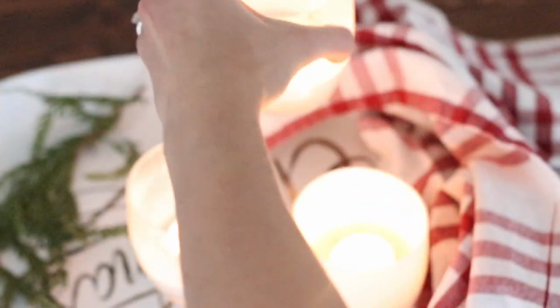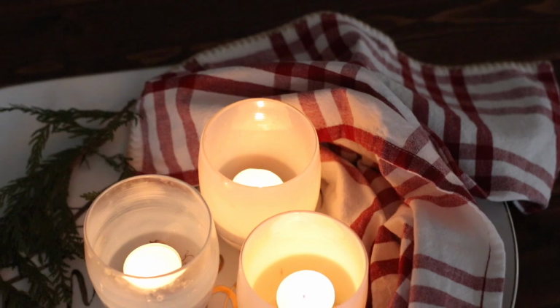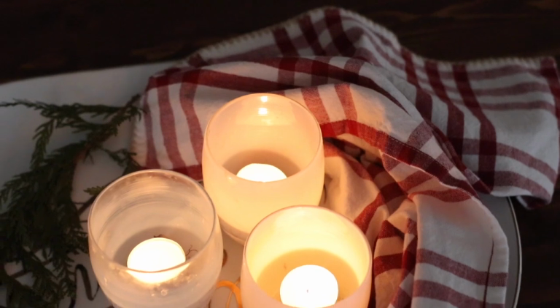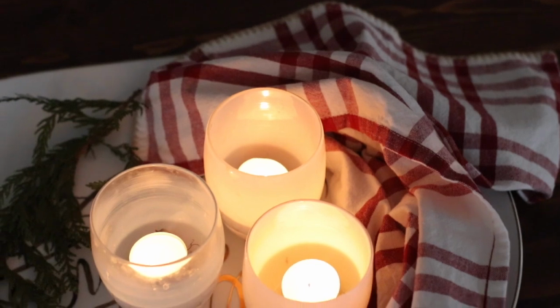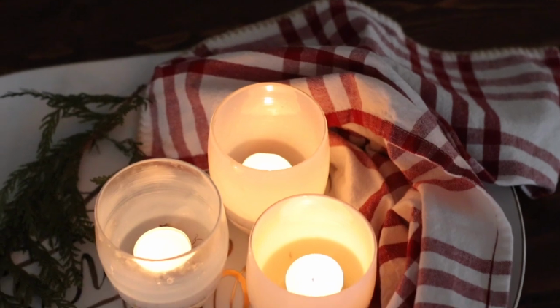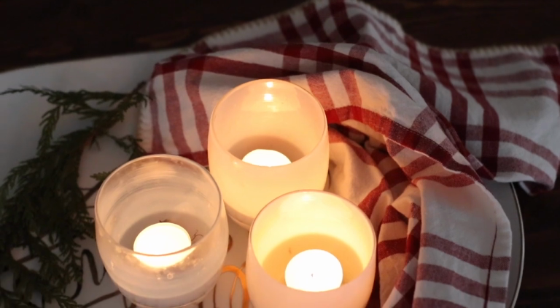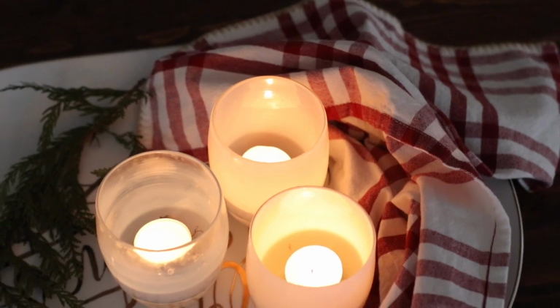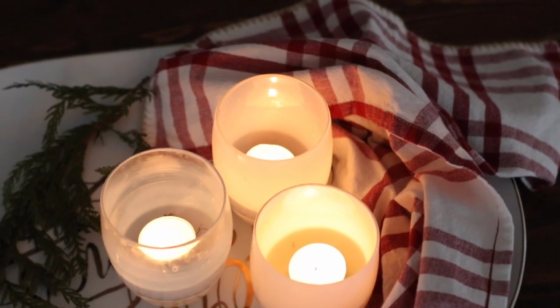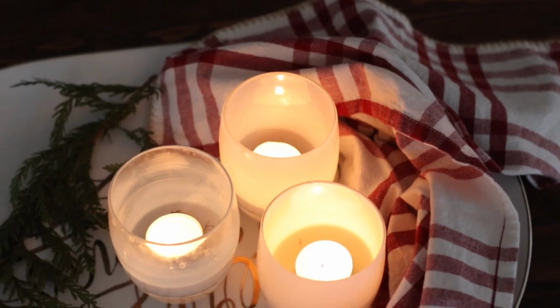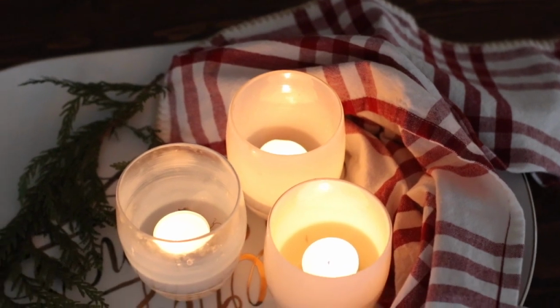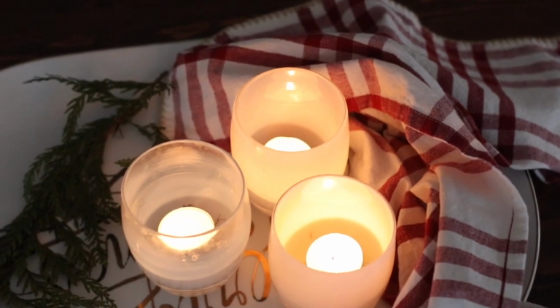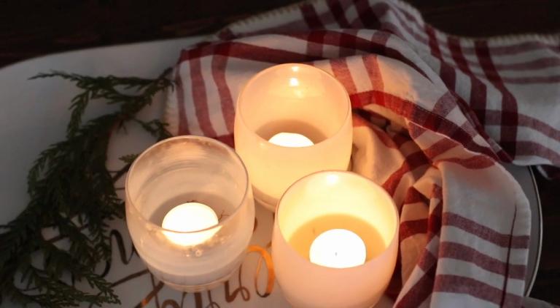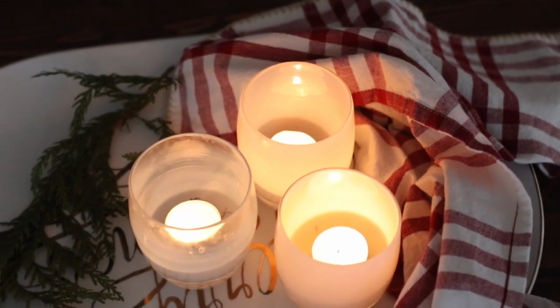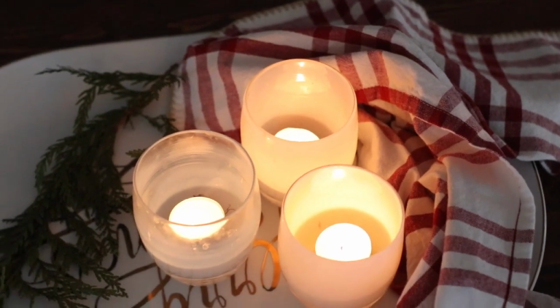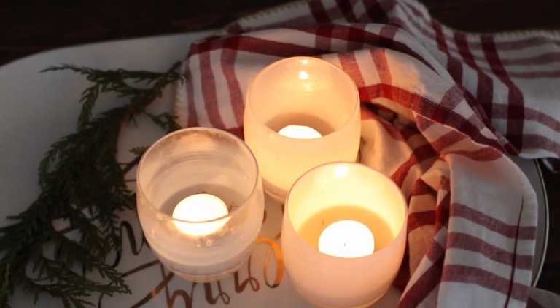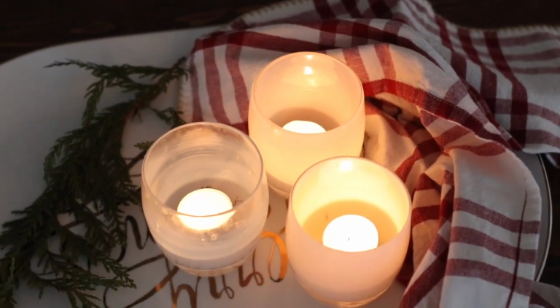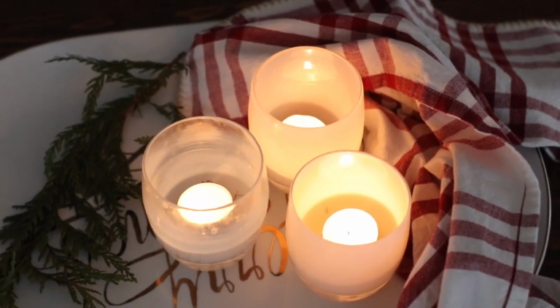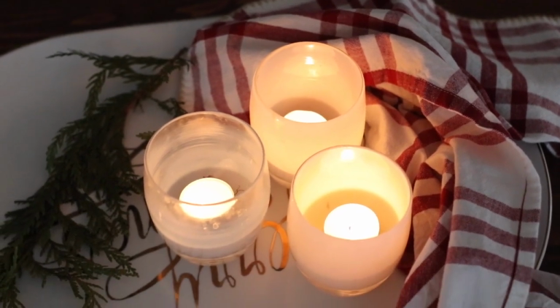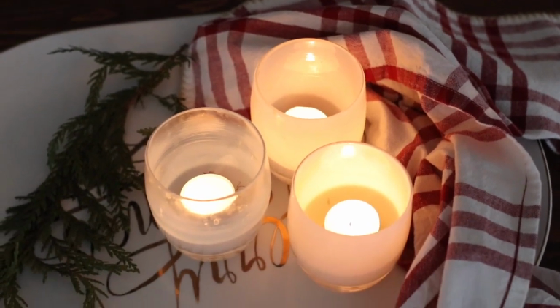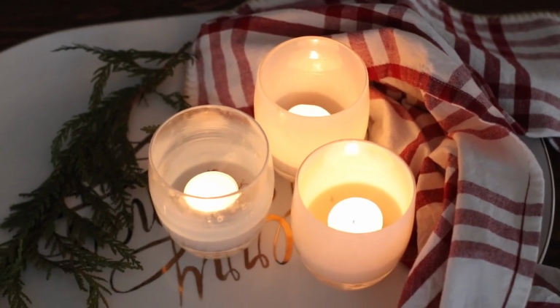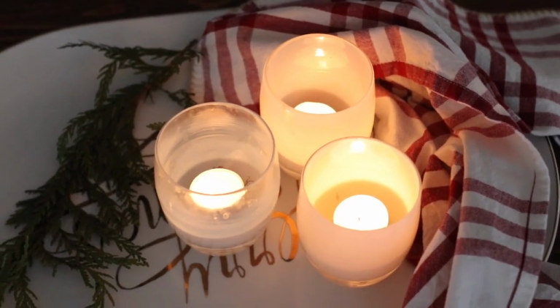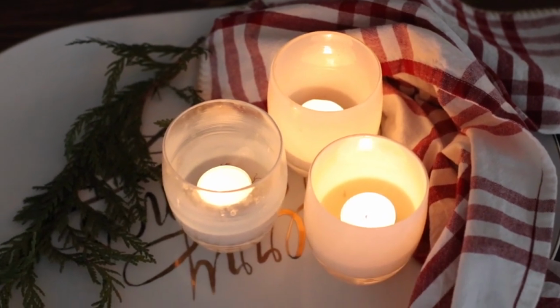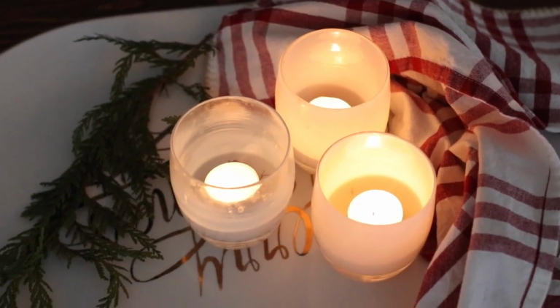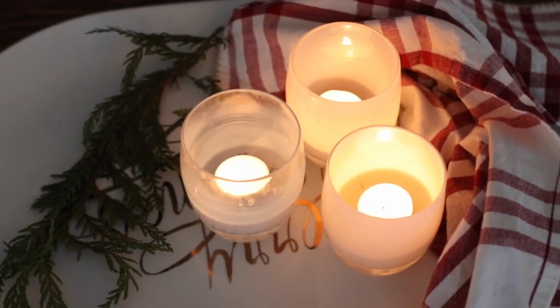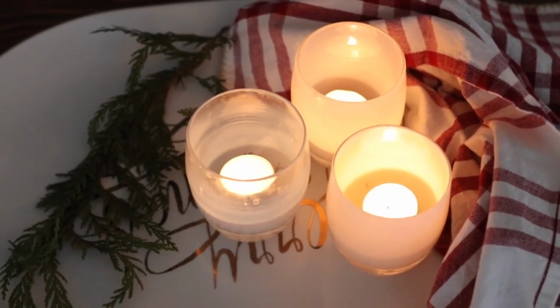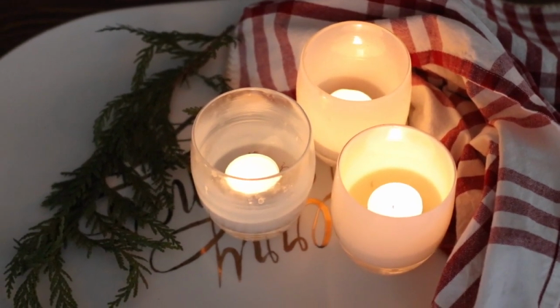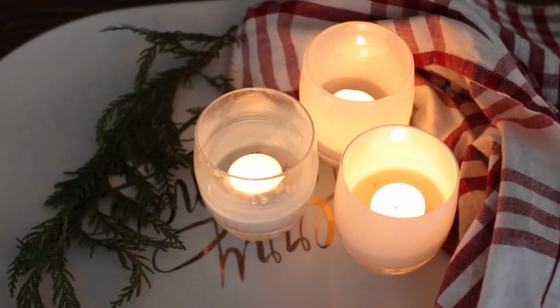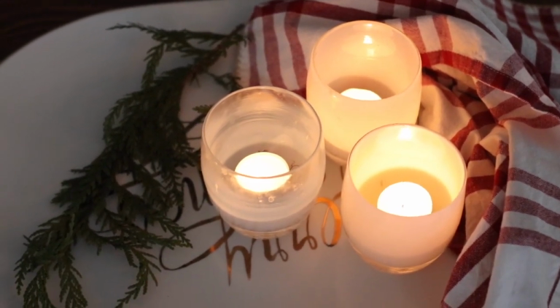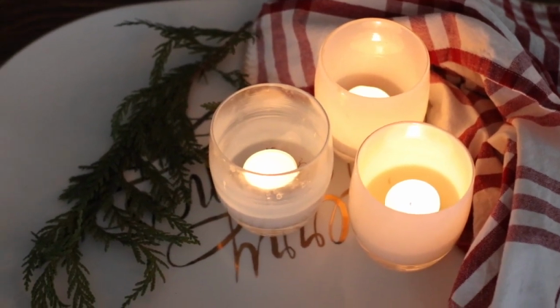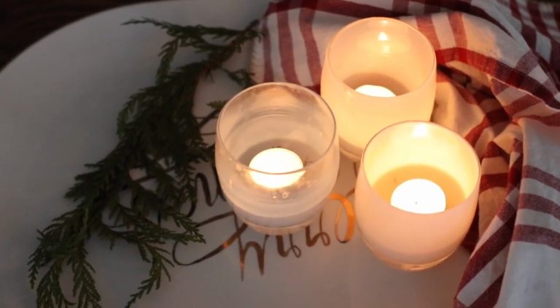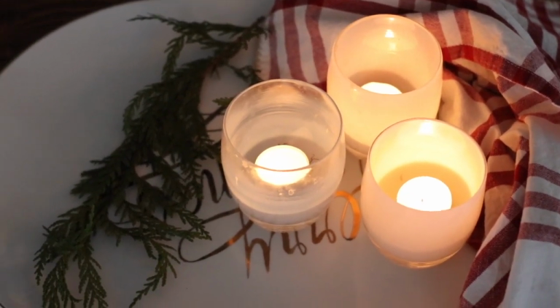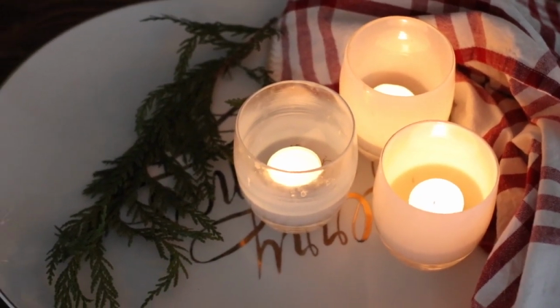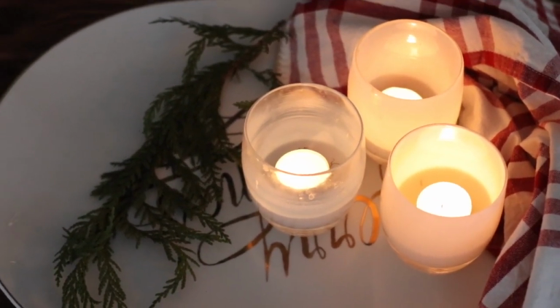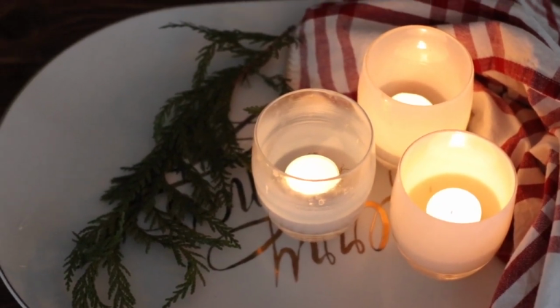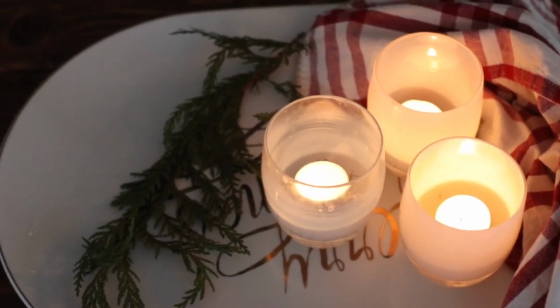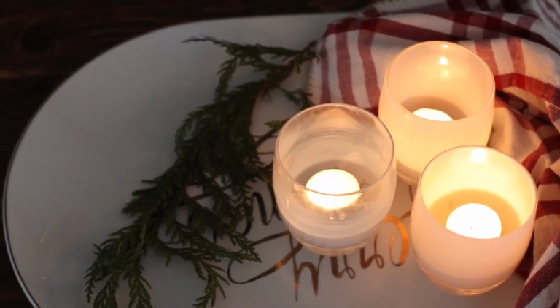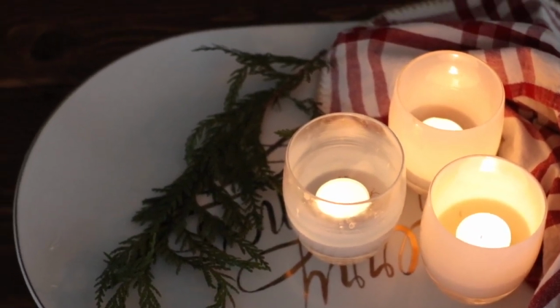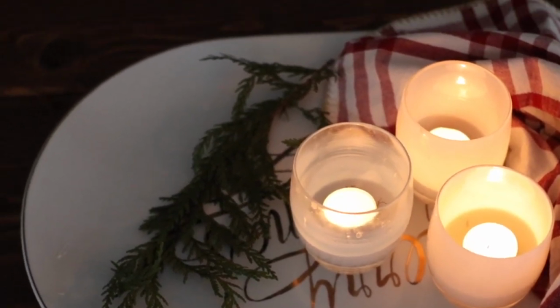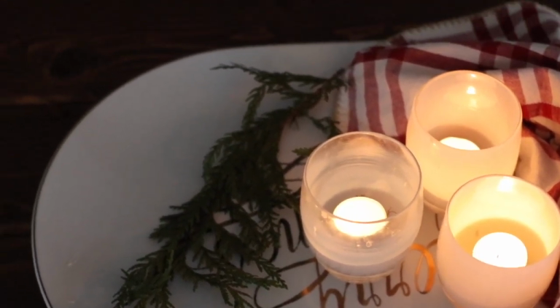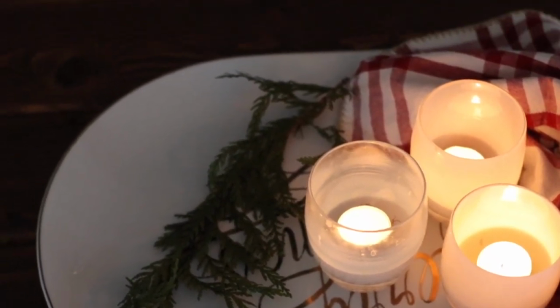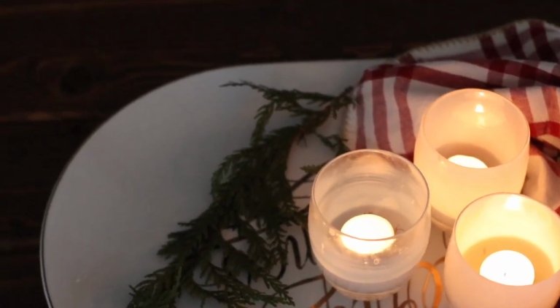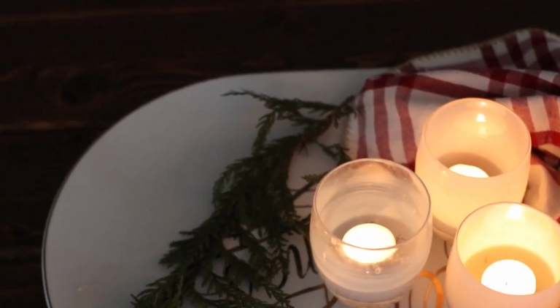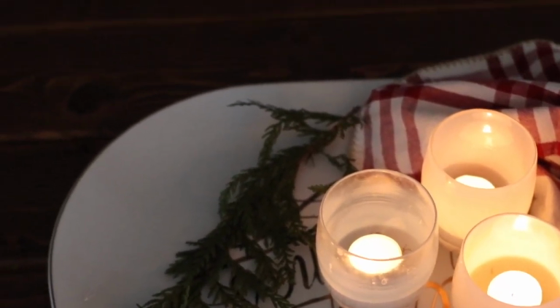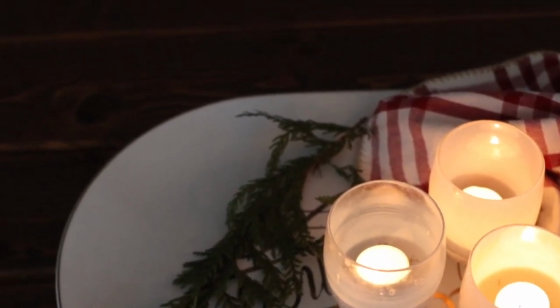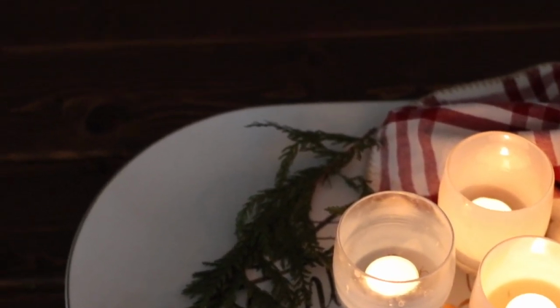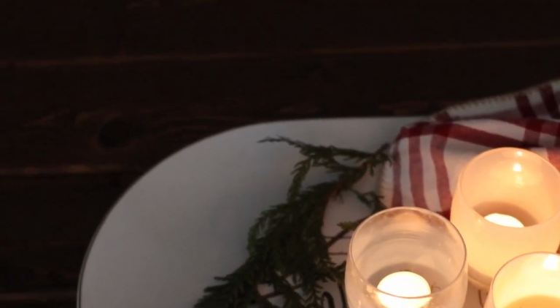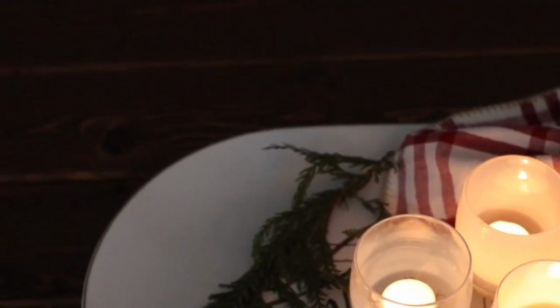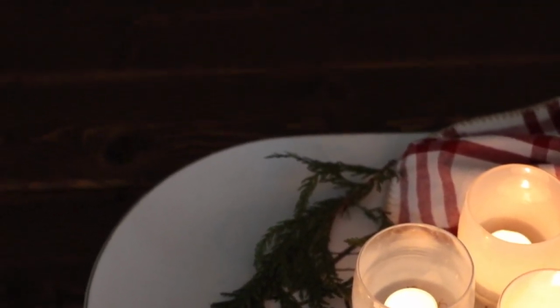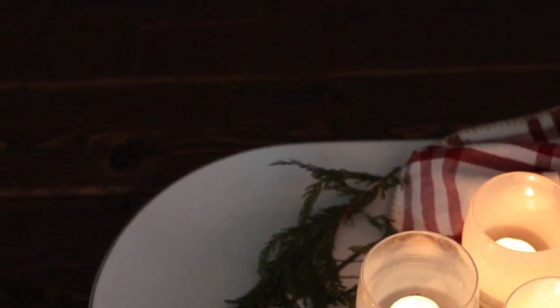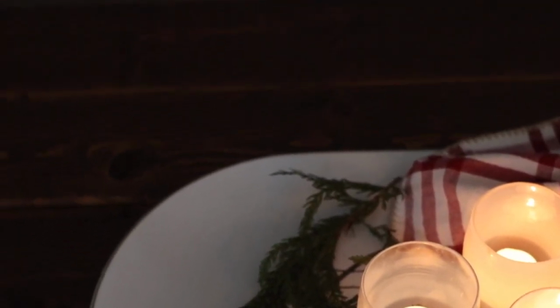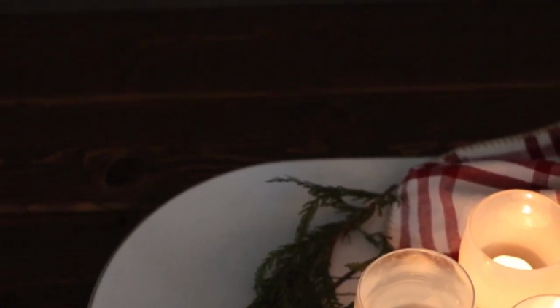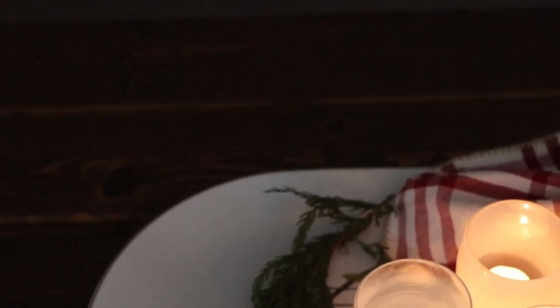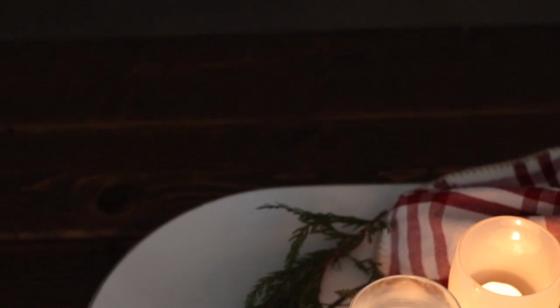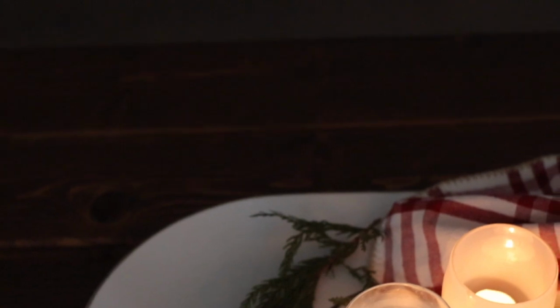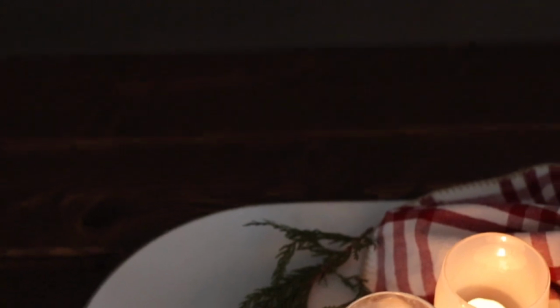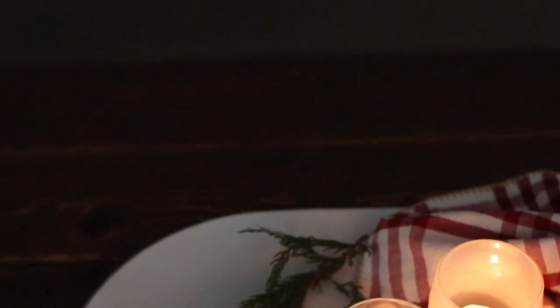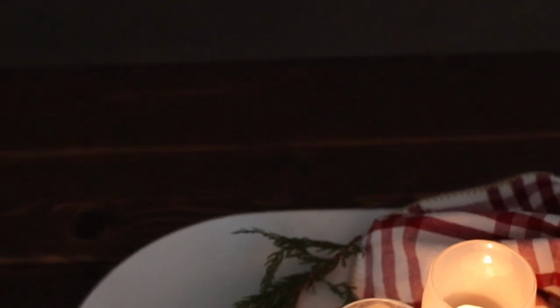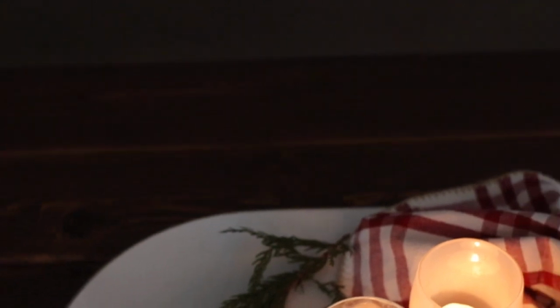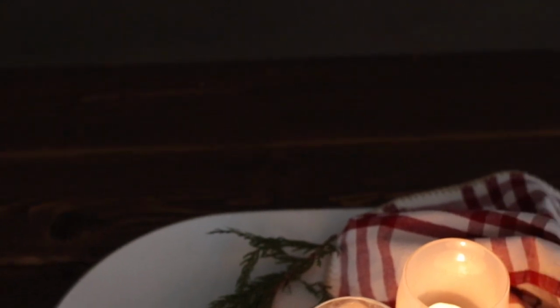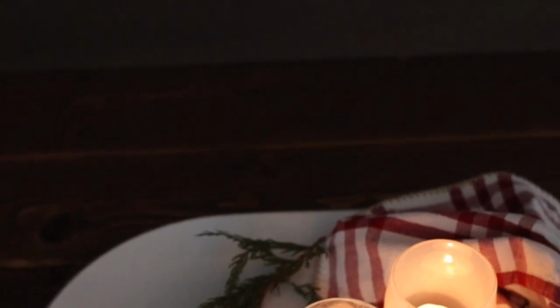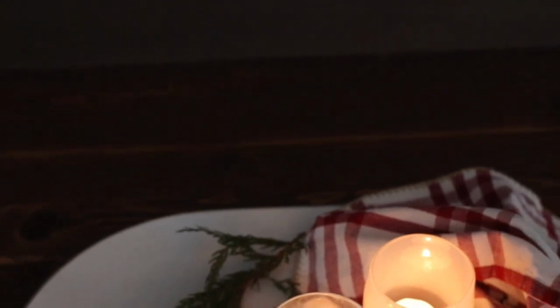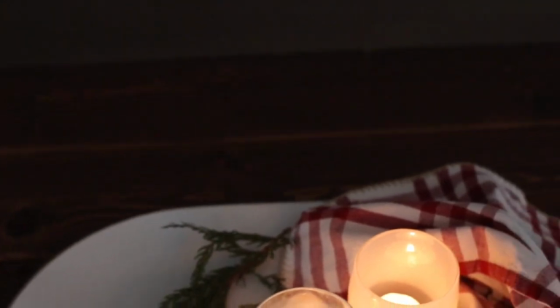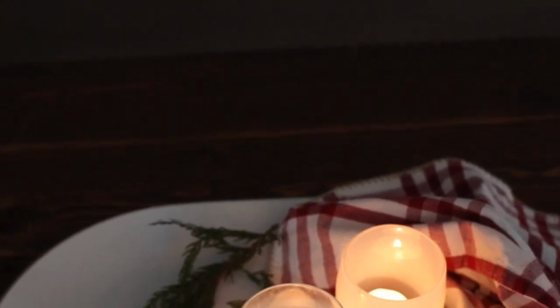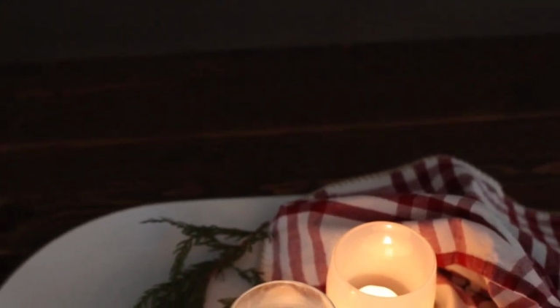On the dining table I did the exact same thing — a plate with a candle and greenery. I also have one of those Christmas kitchen towels on the table, and they really made for great decor, so it worked out perfectly.